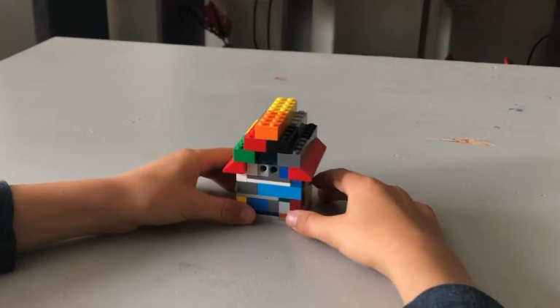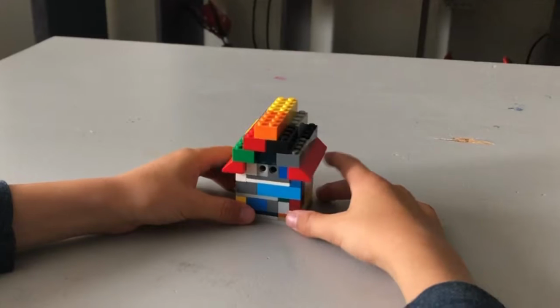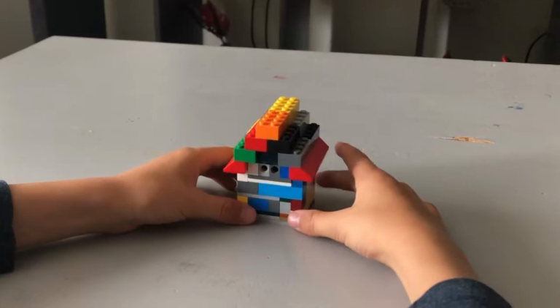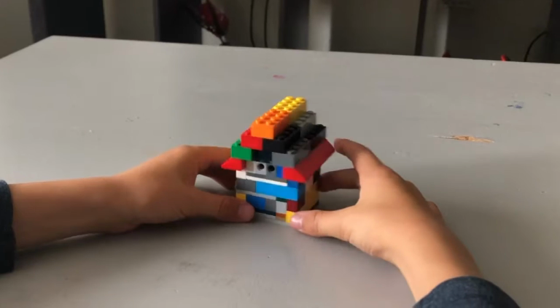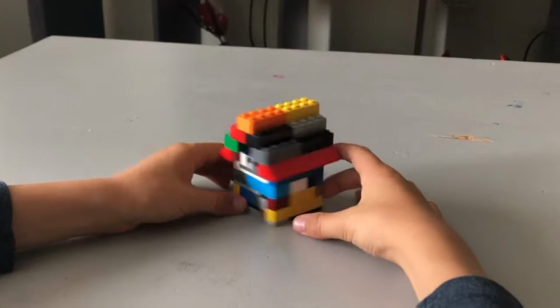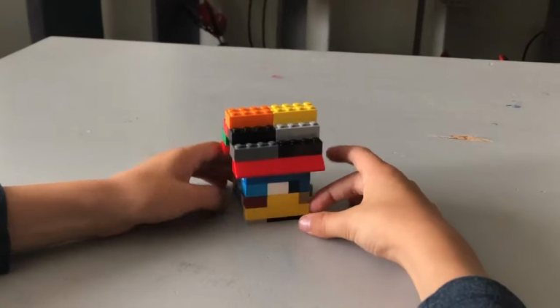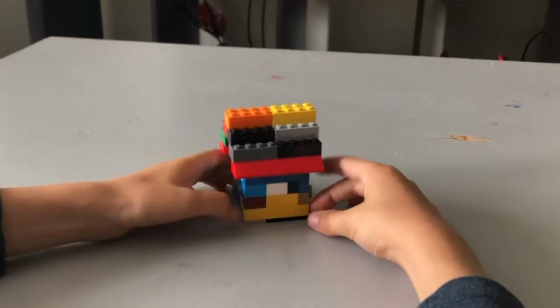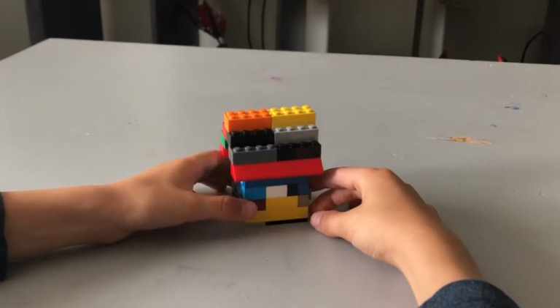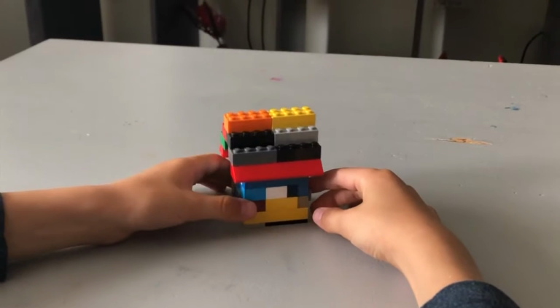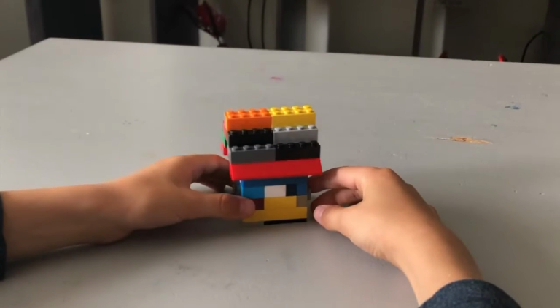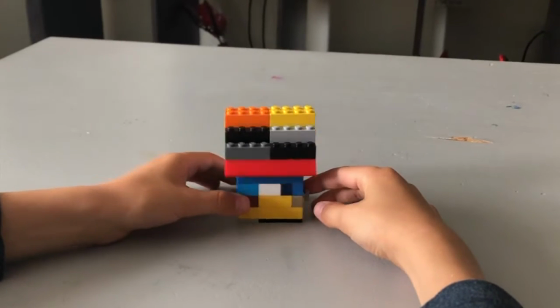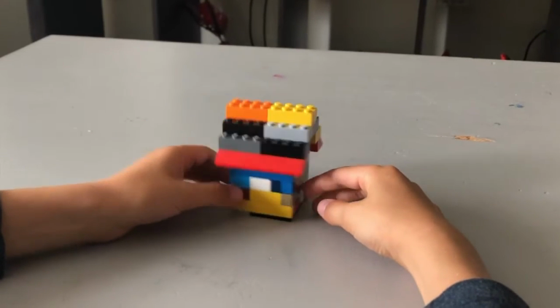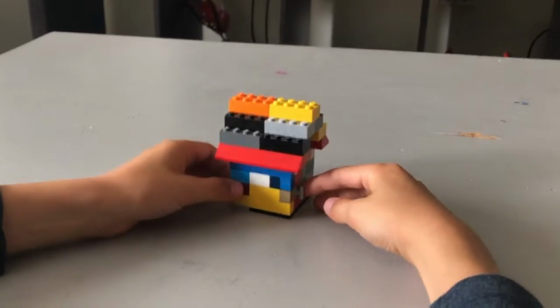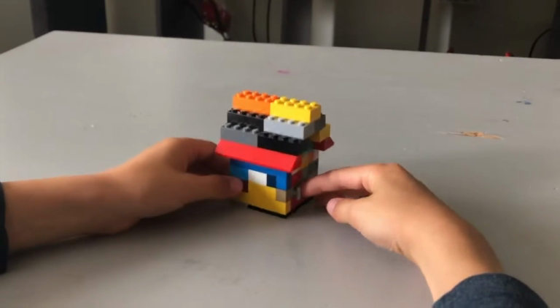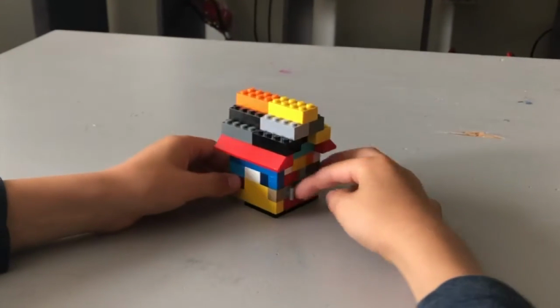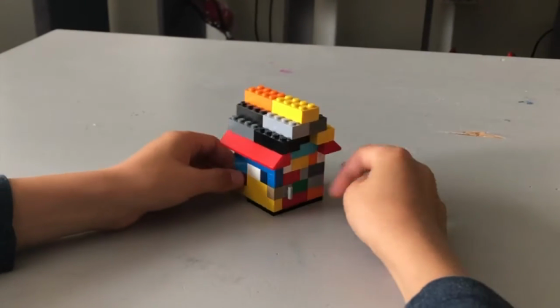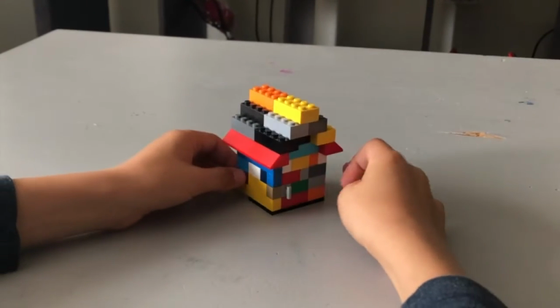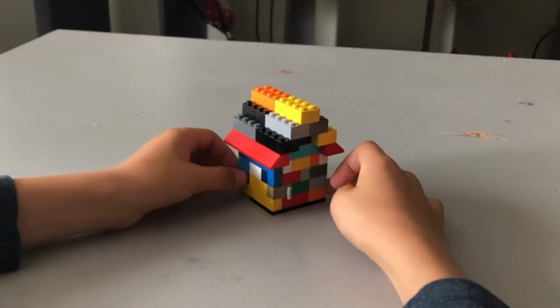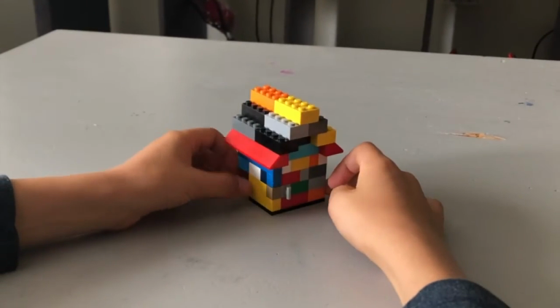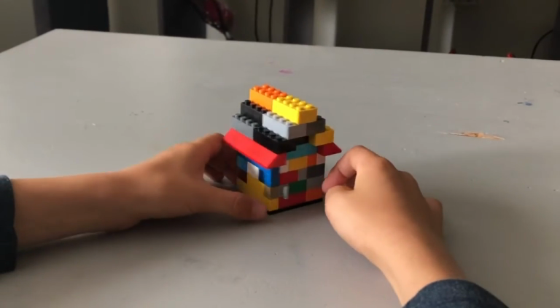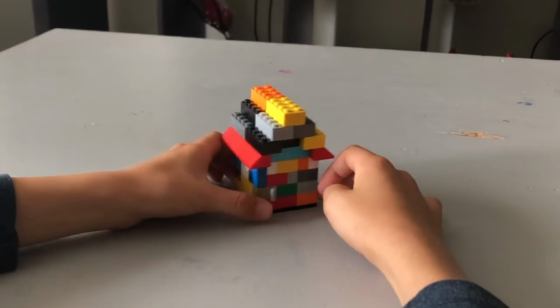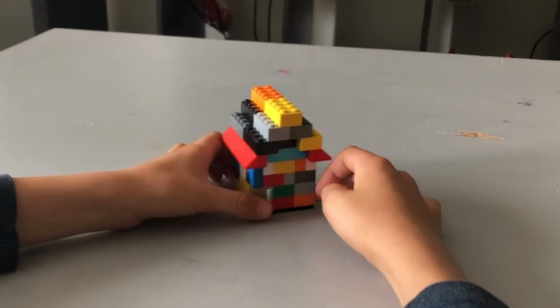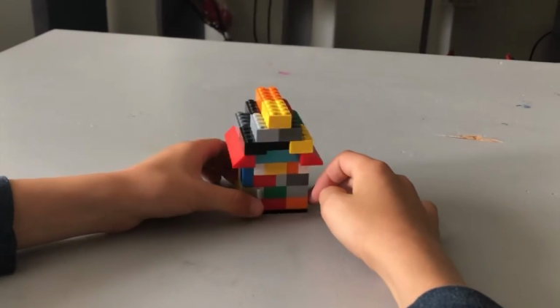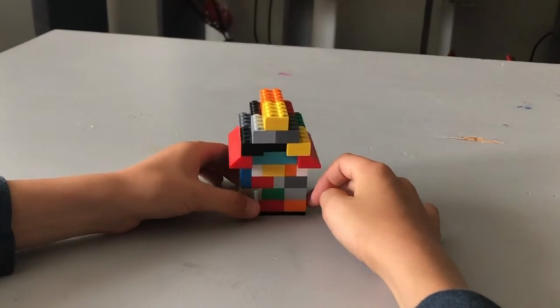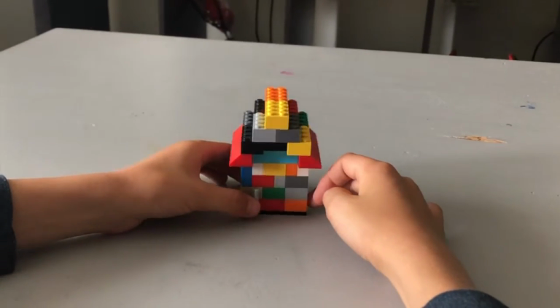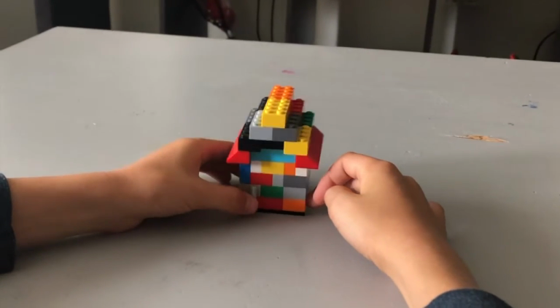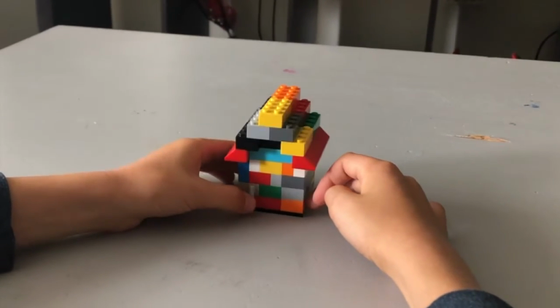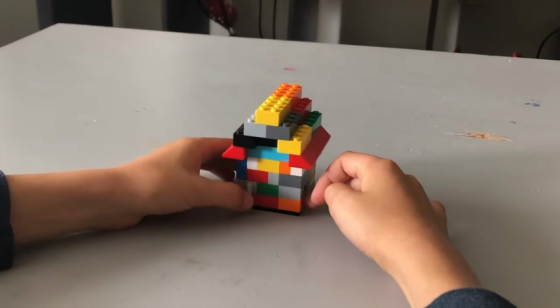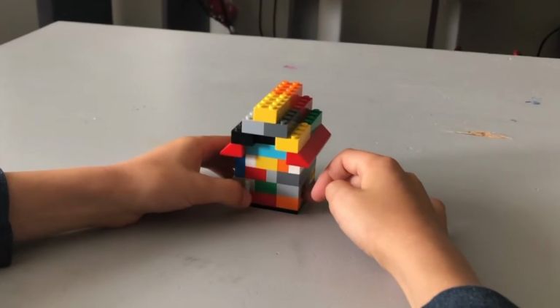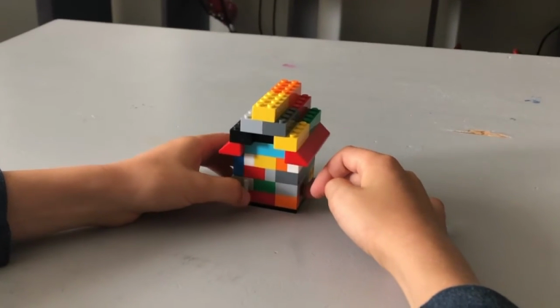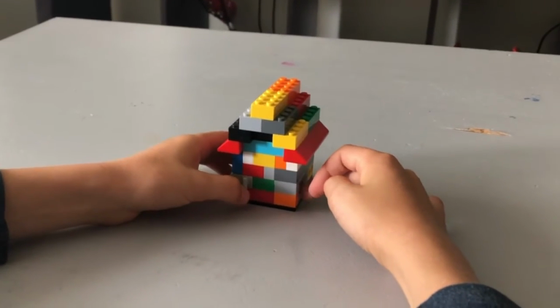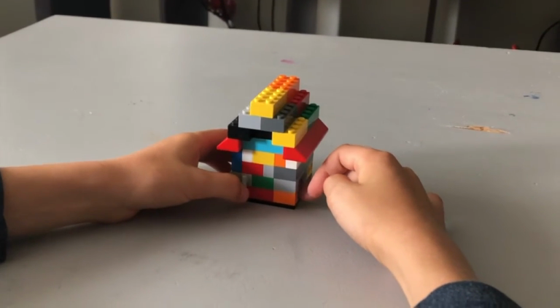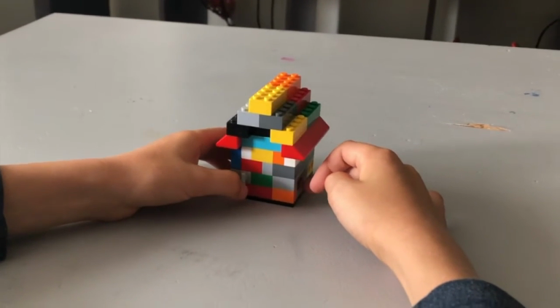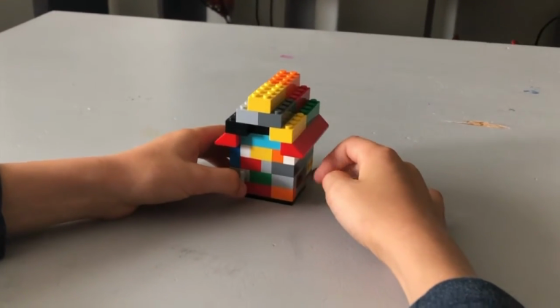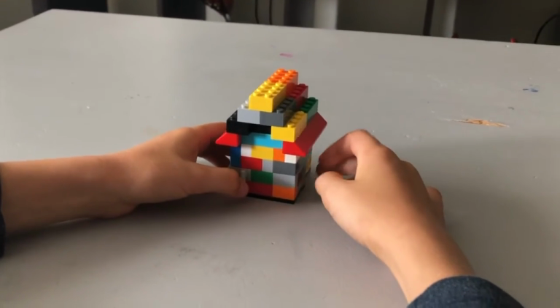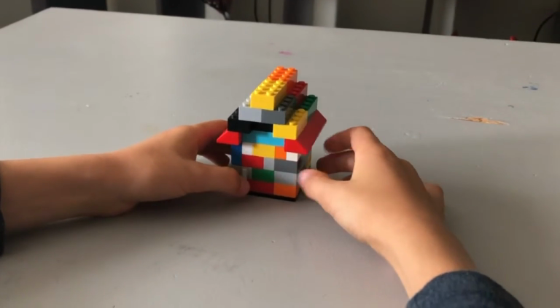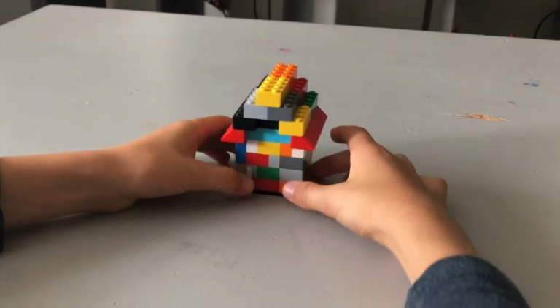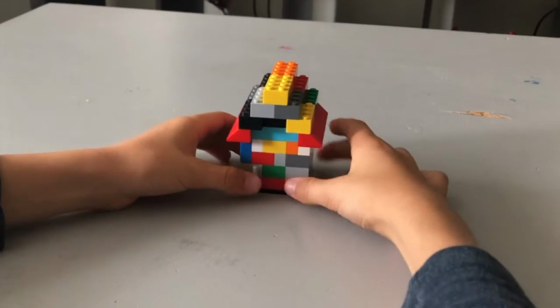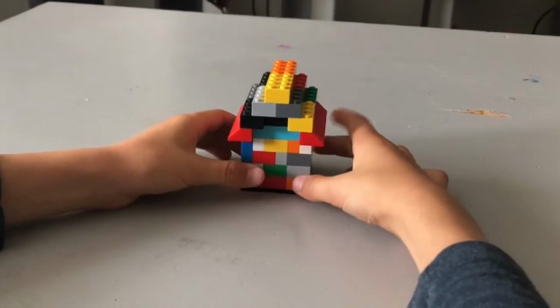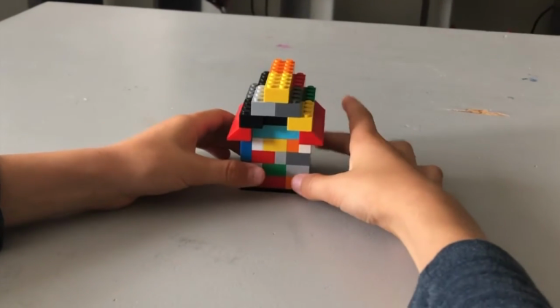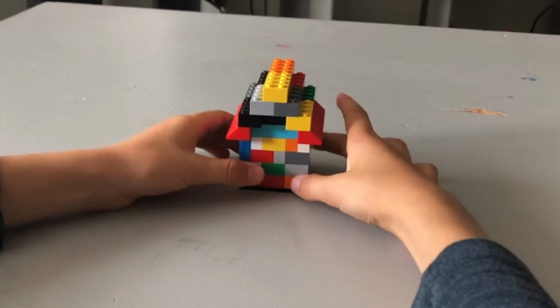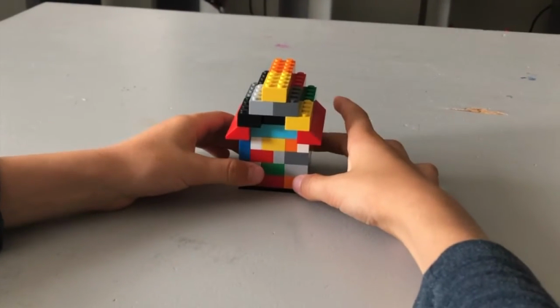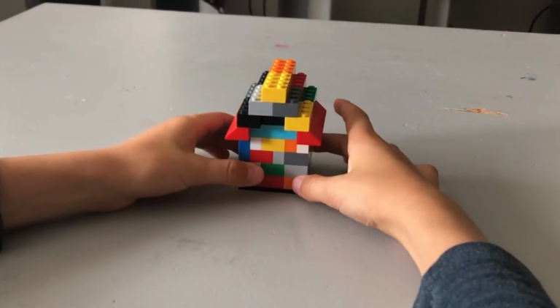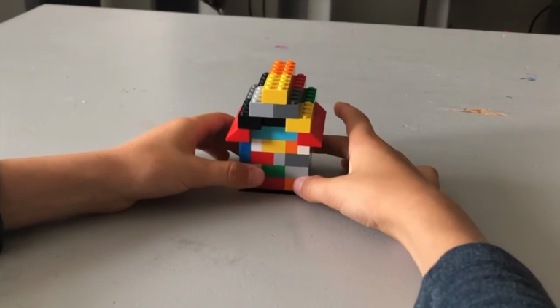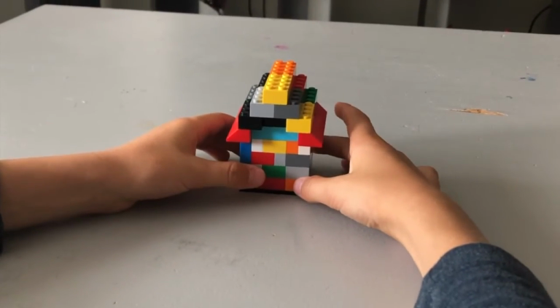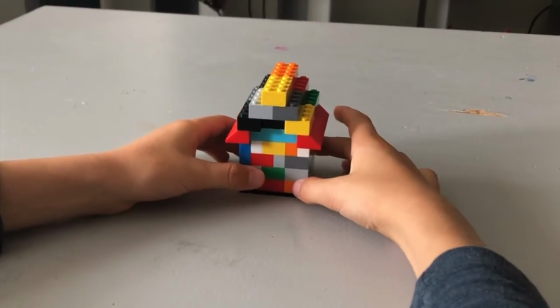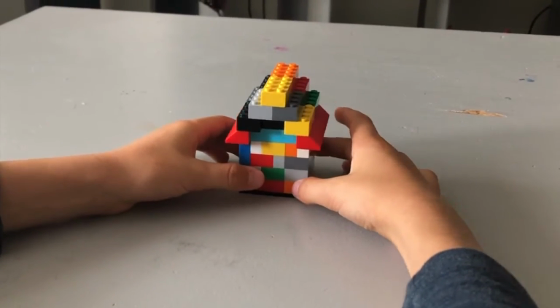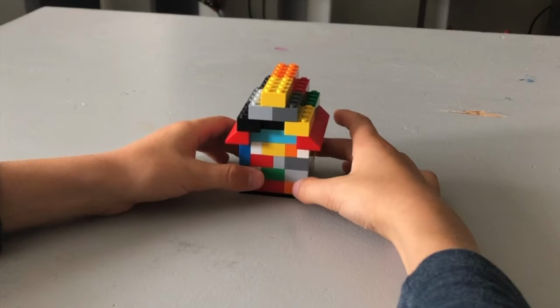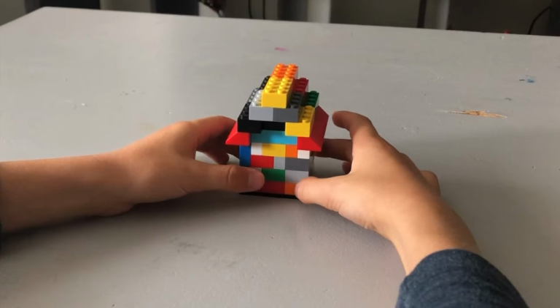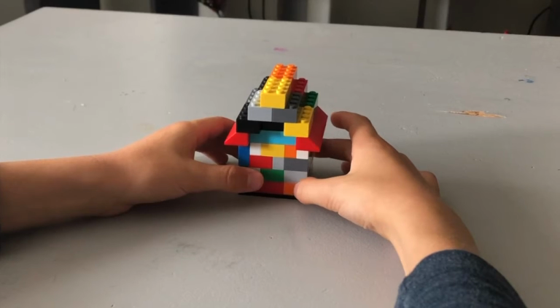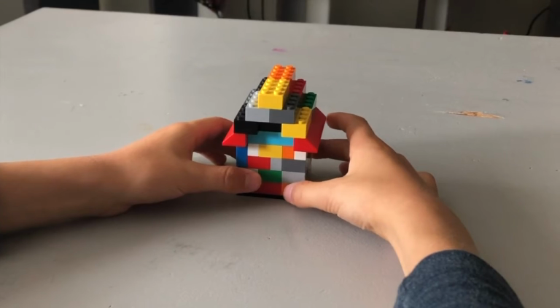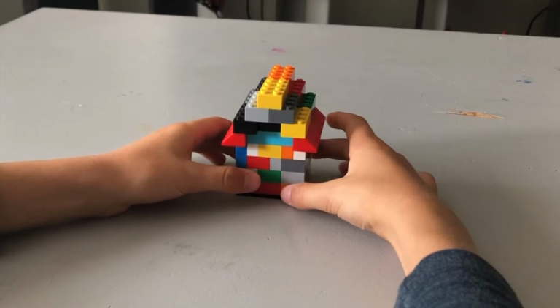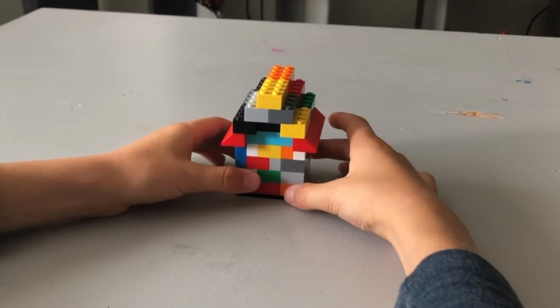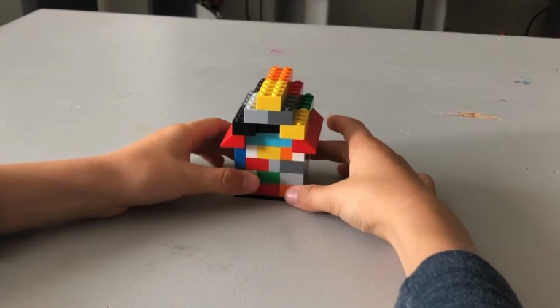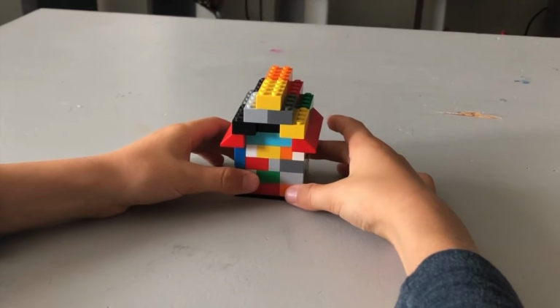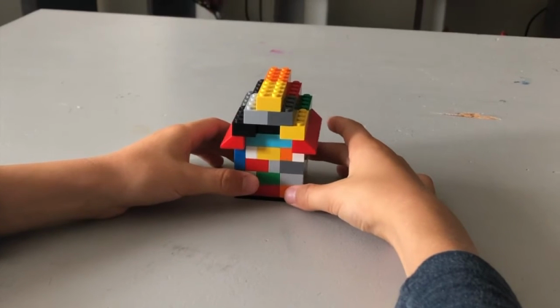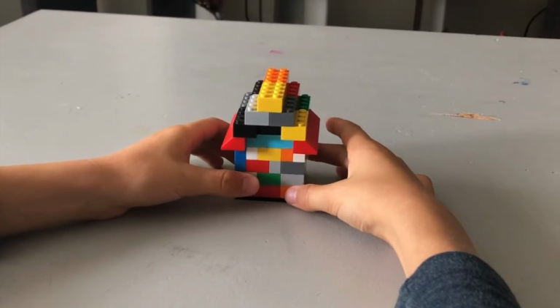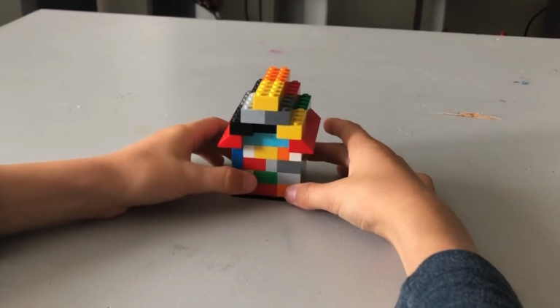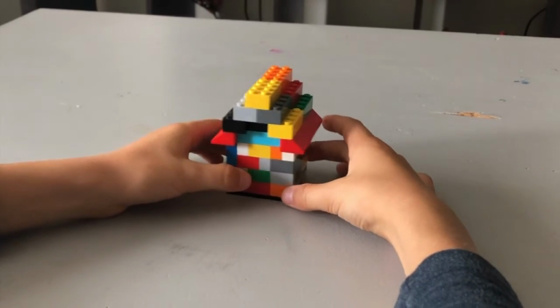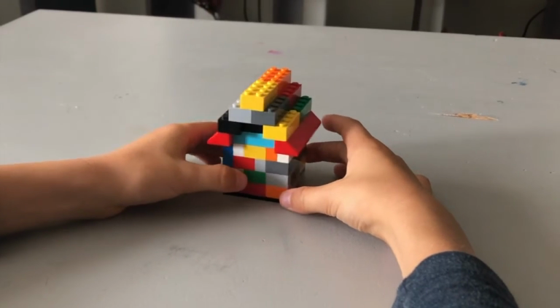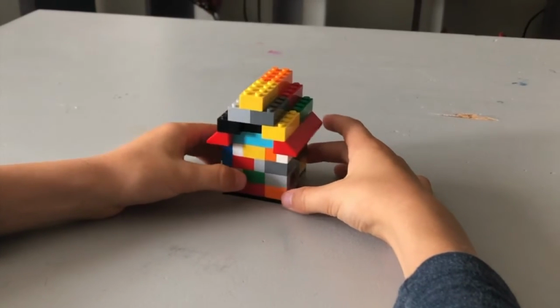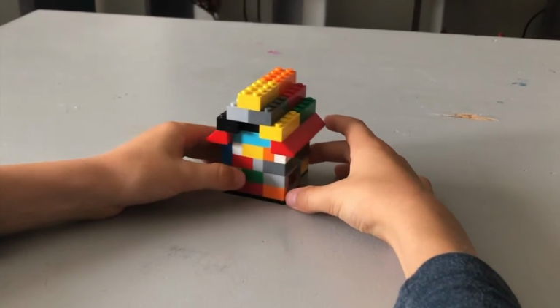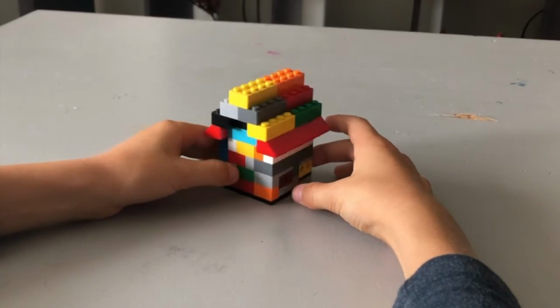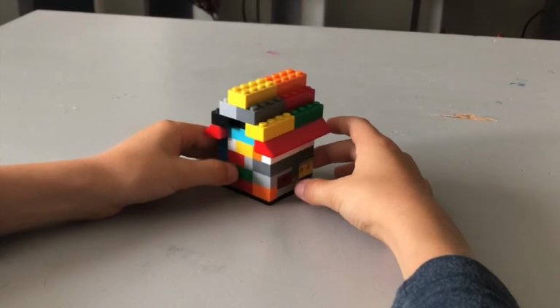Hey guys, we're back with another Lego creation, and this time it is the Lego House Puzzle Box.